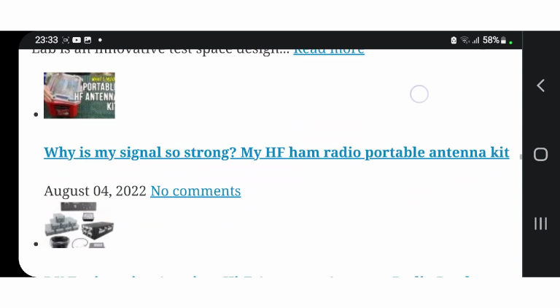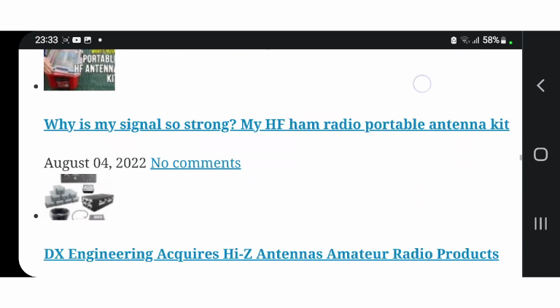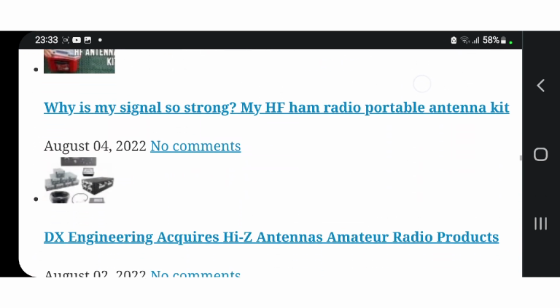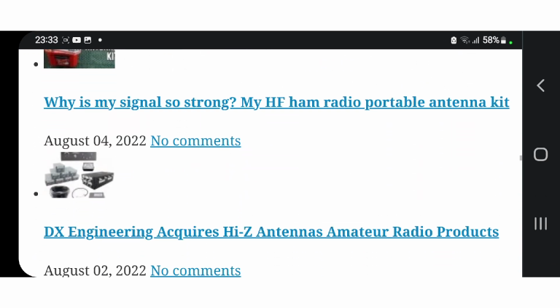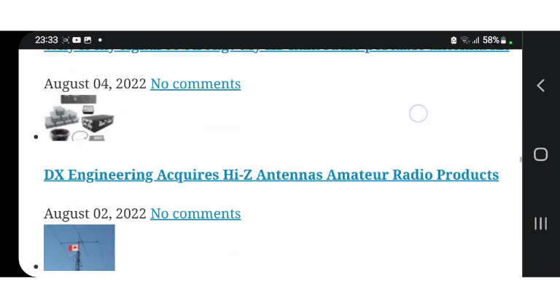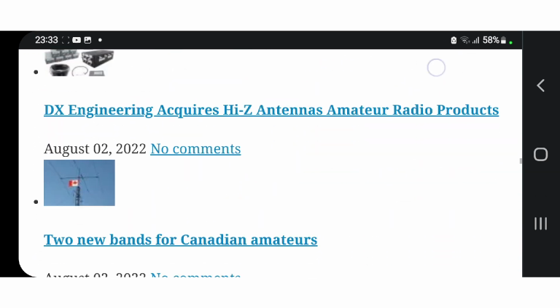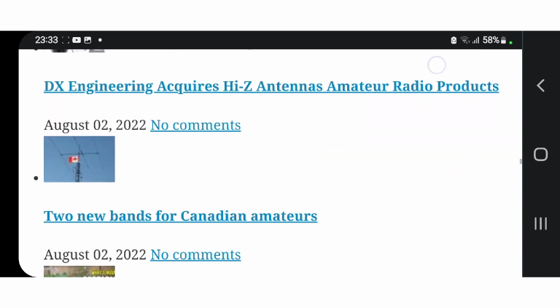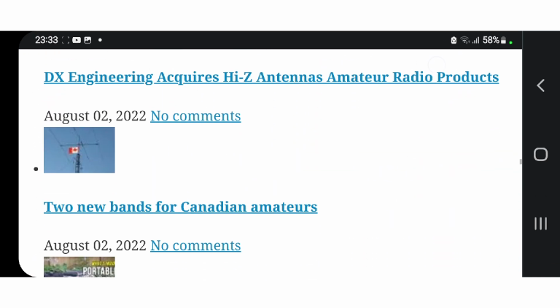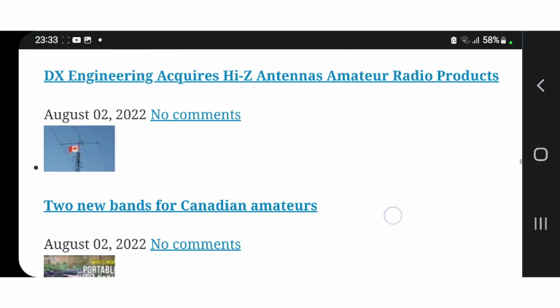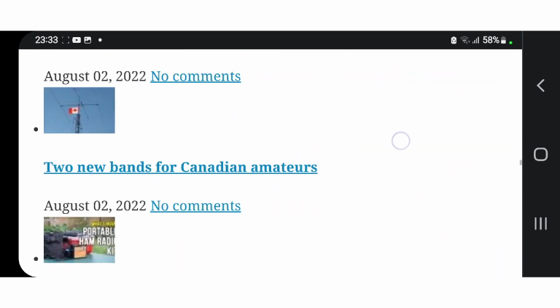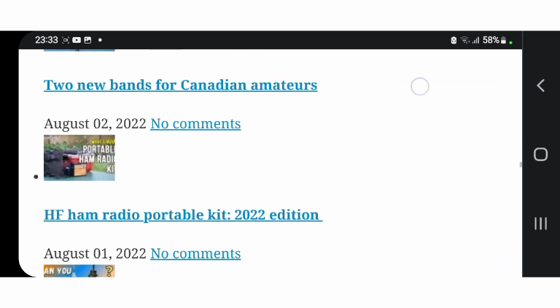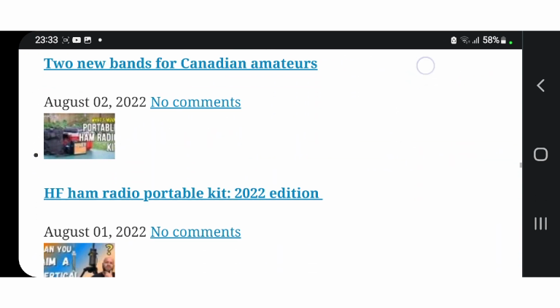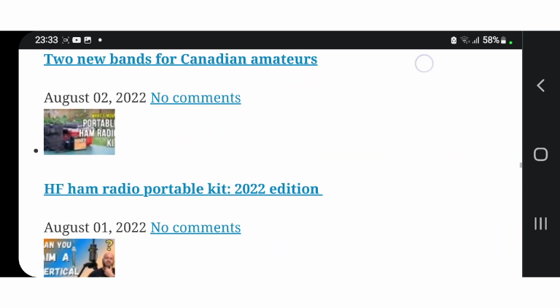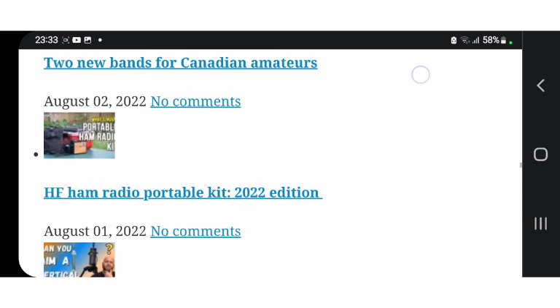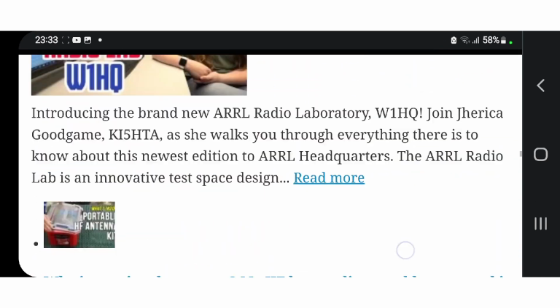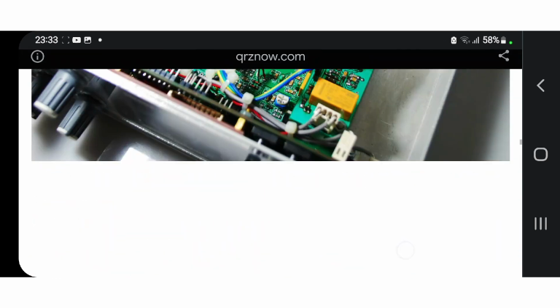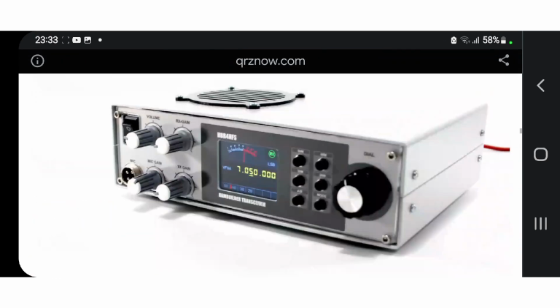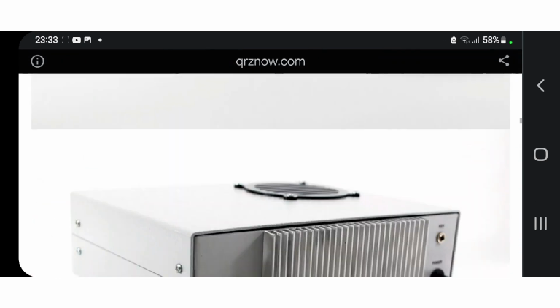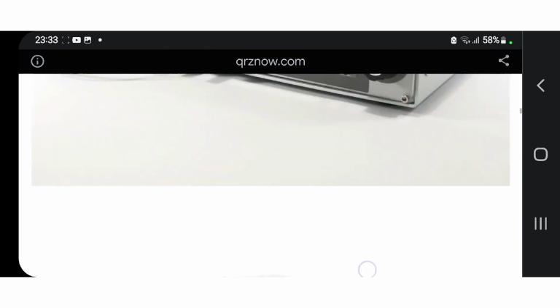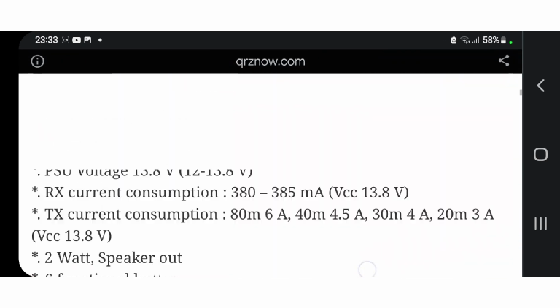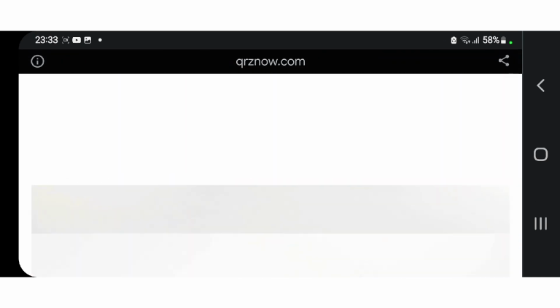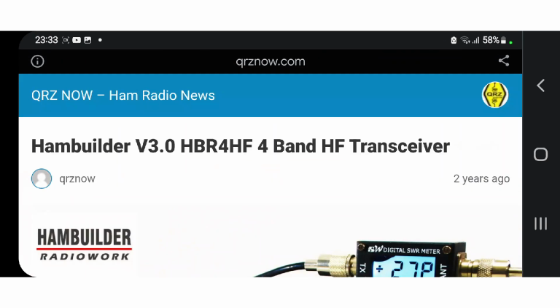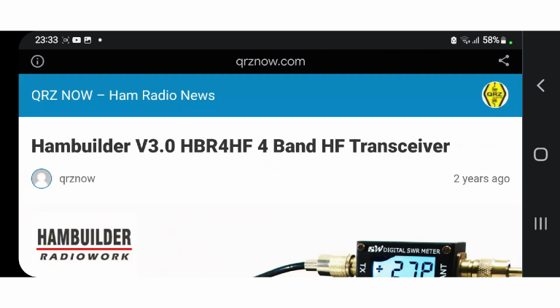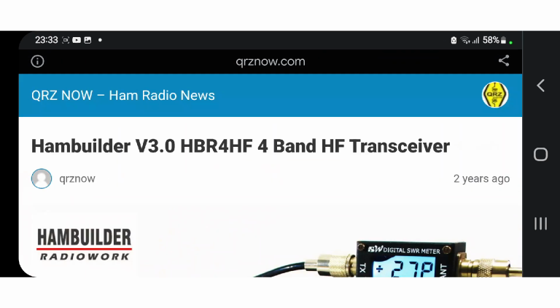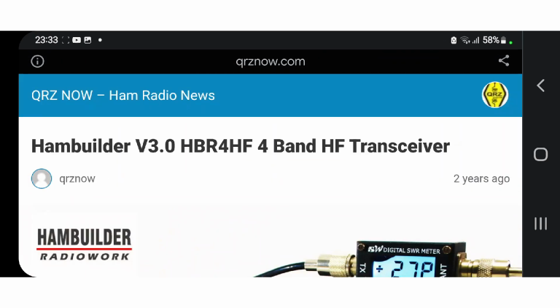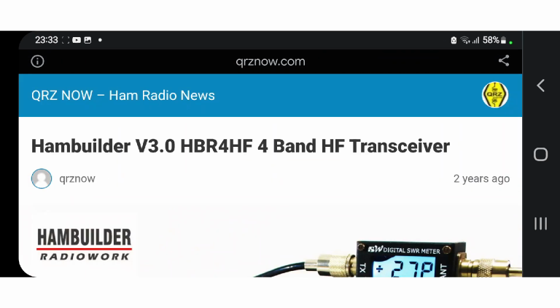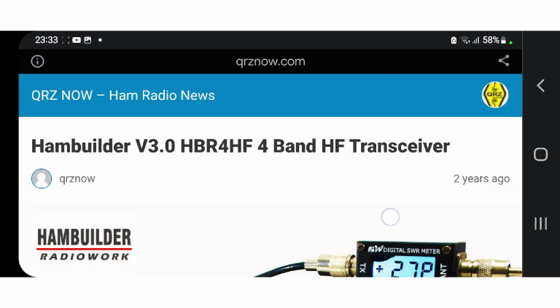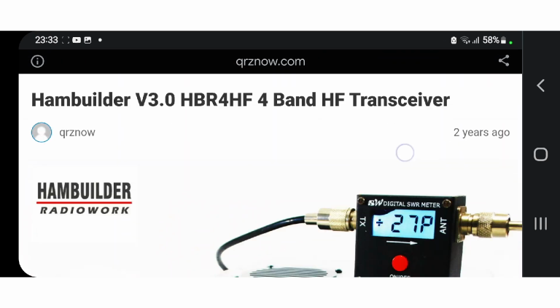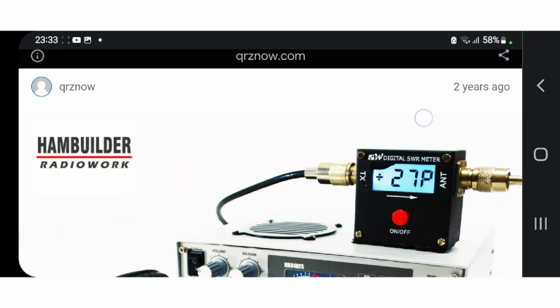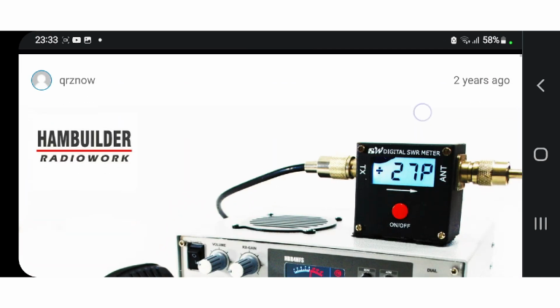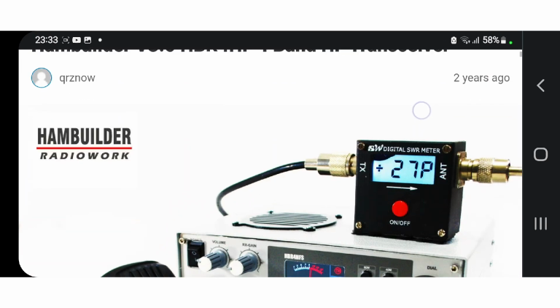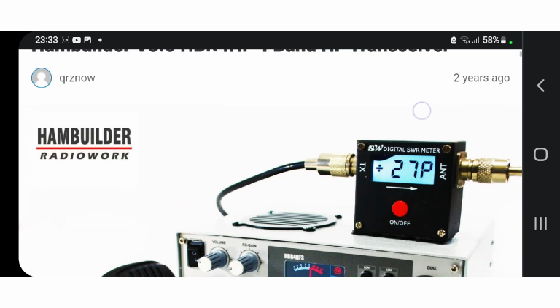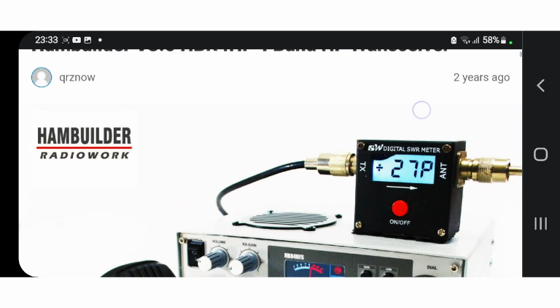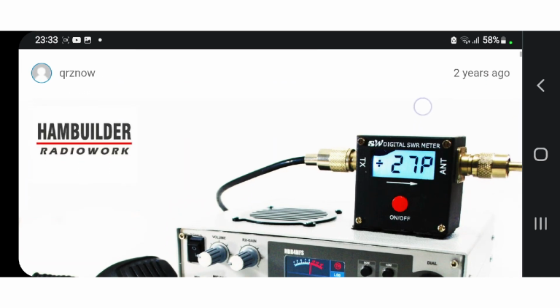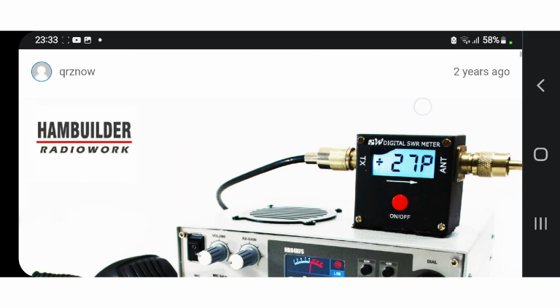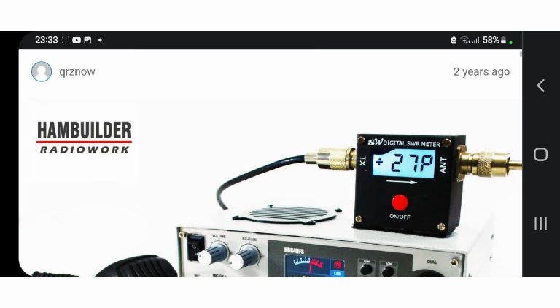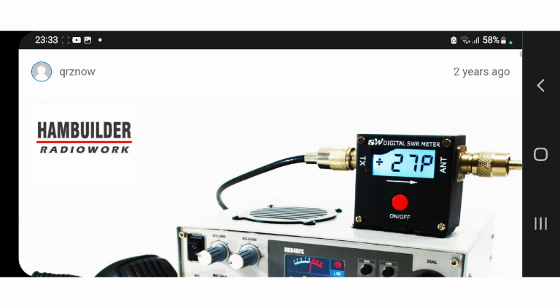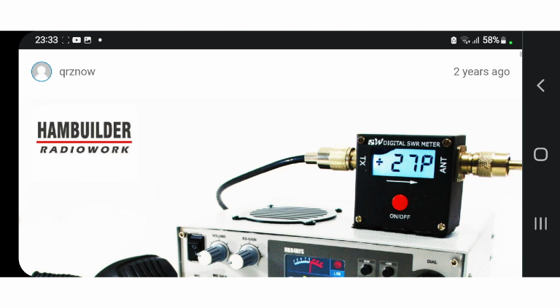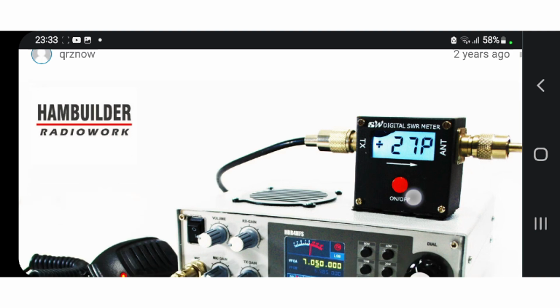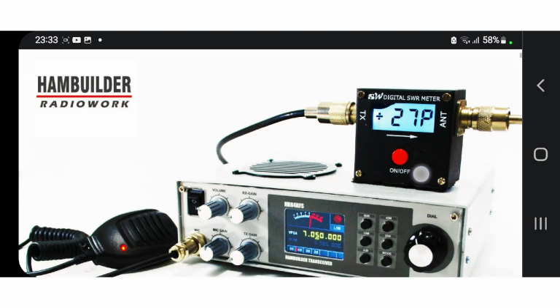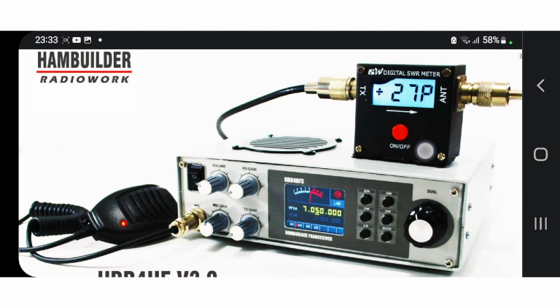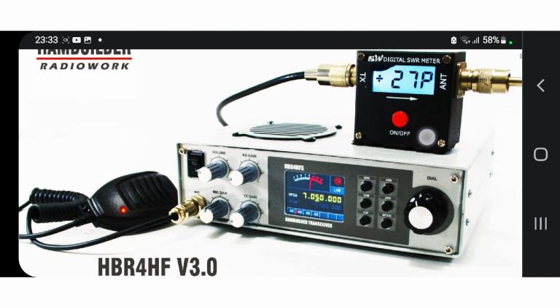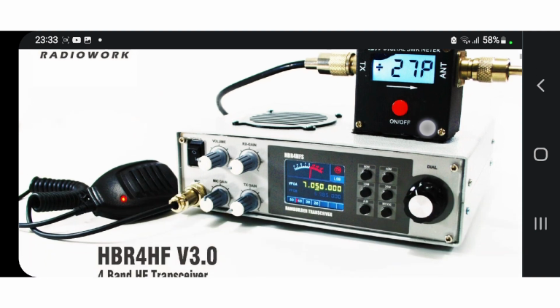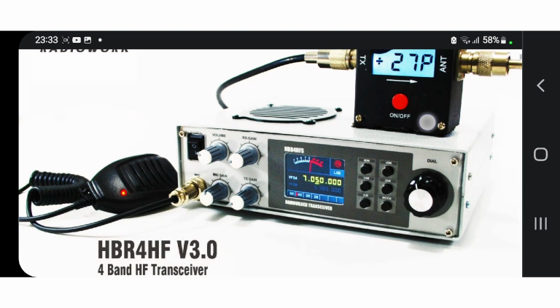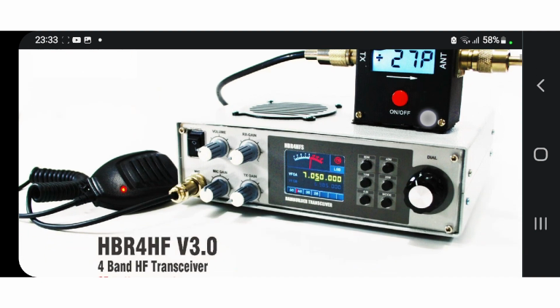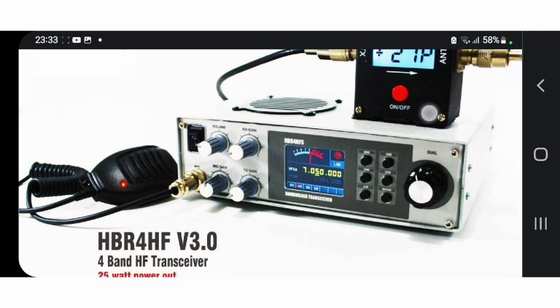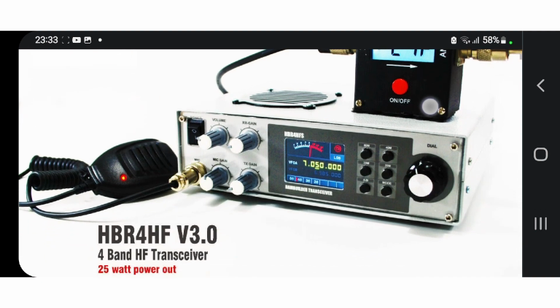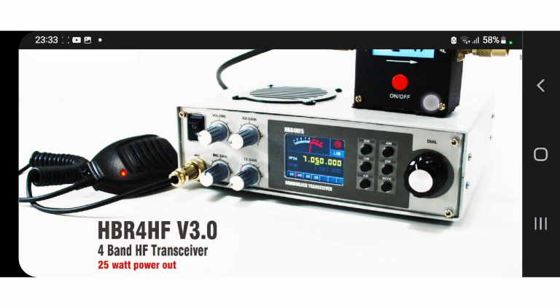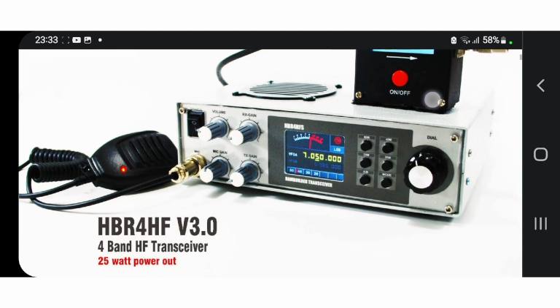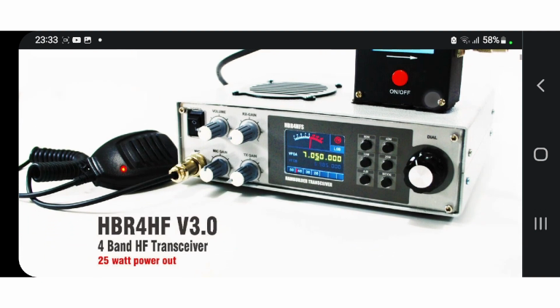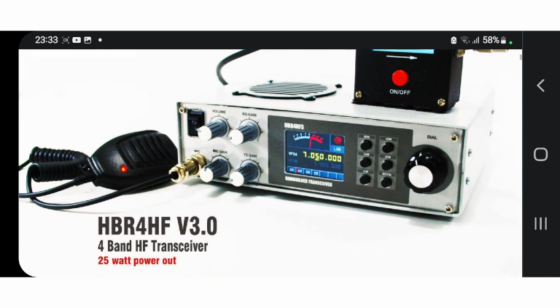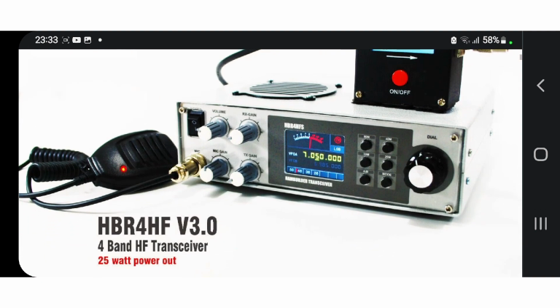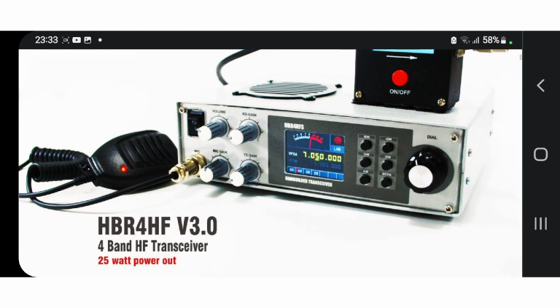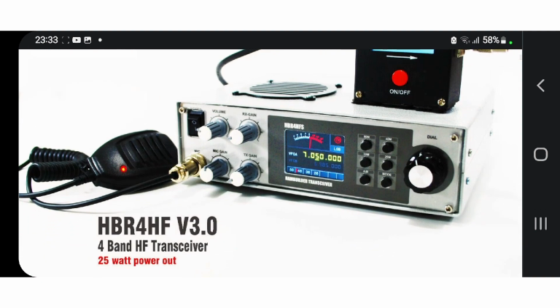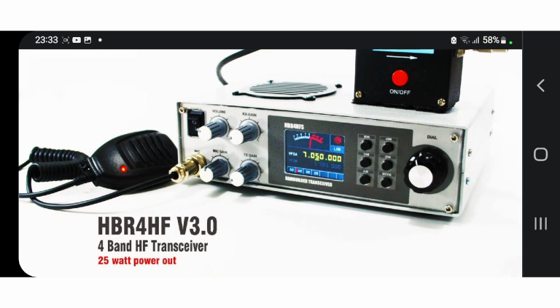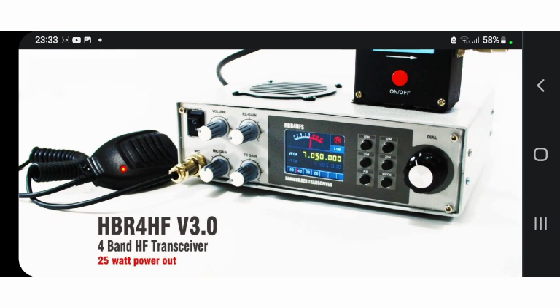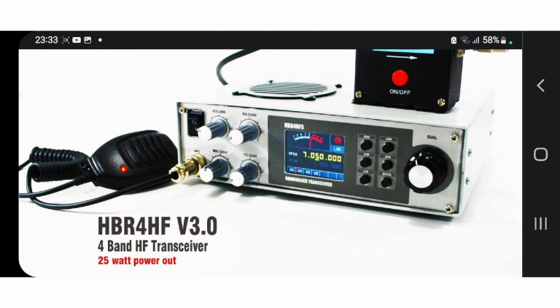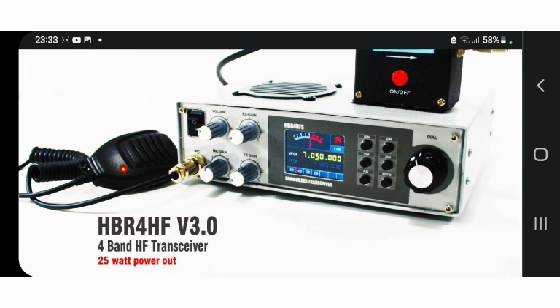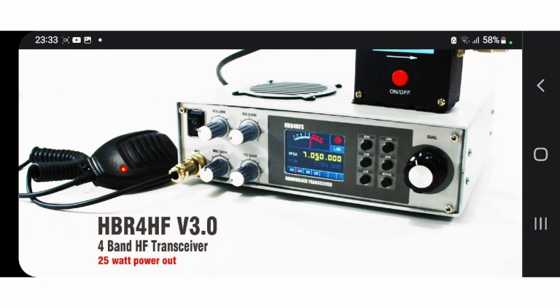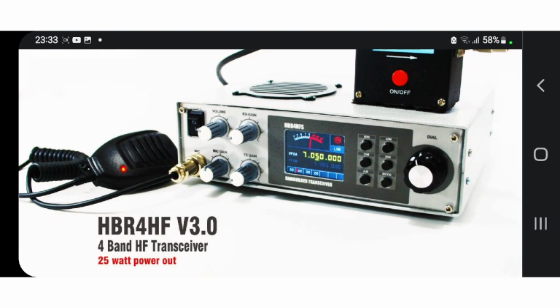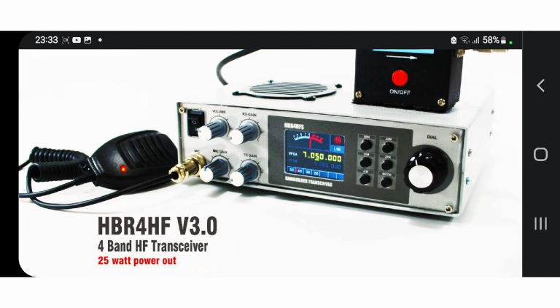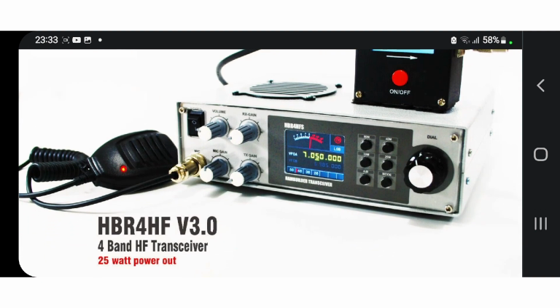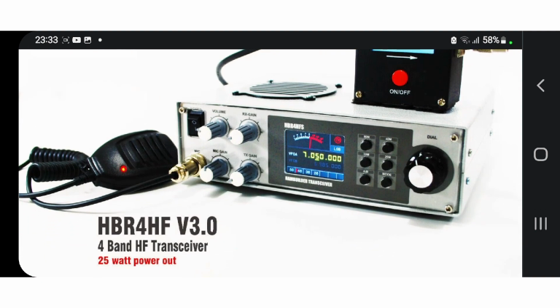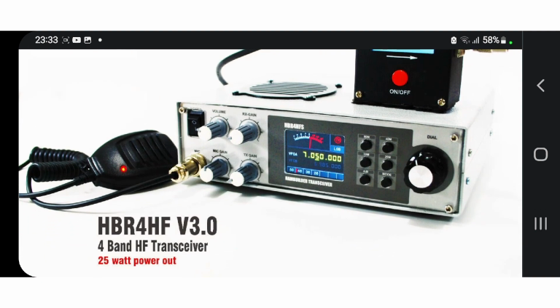73 — let me know what you think. Ham Builder — yeah, well done, excellent work. 73, all the best.